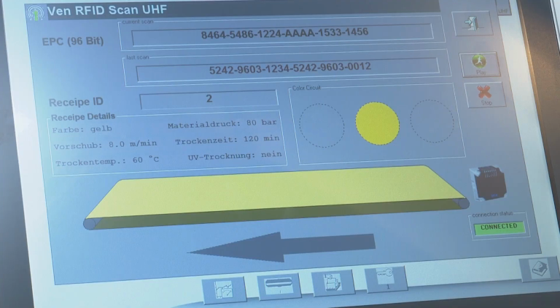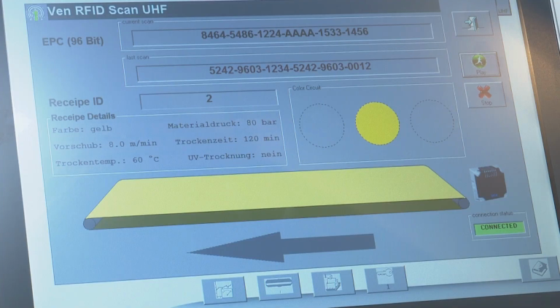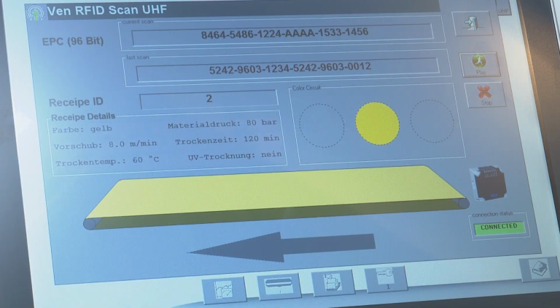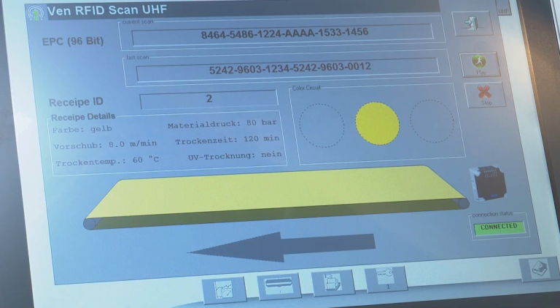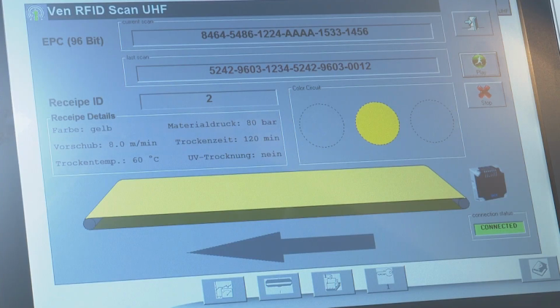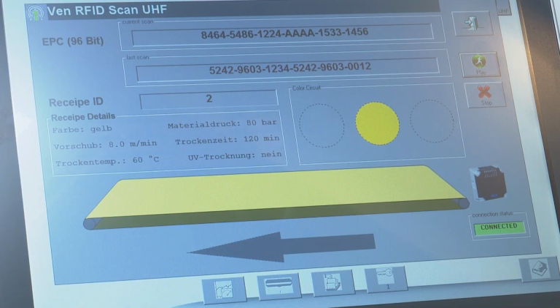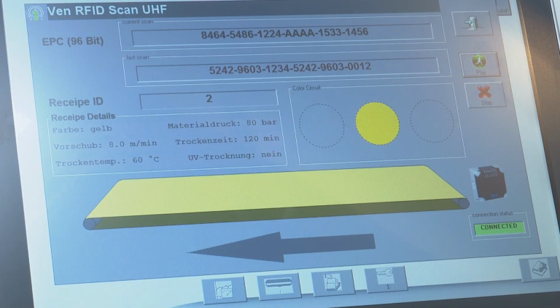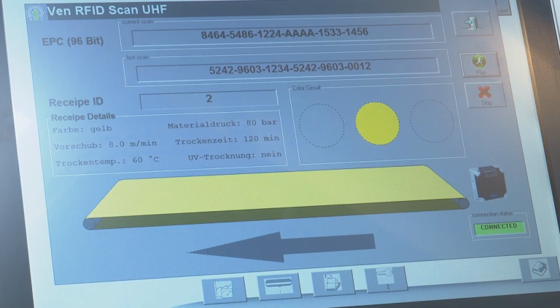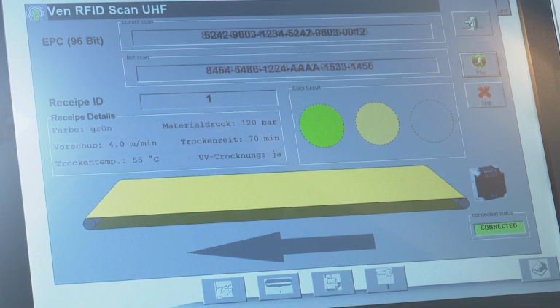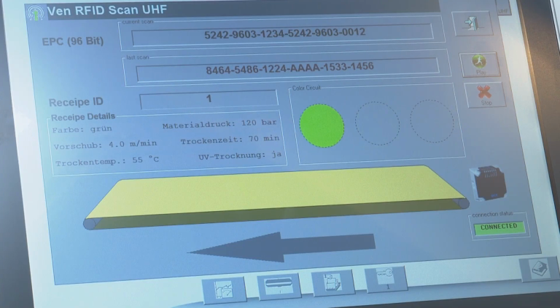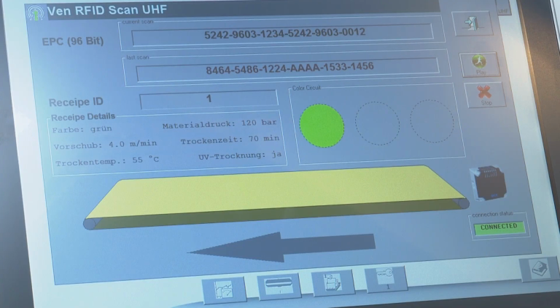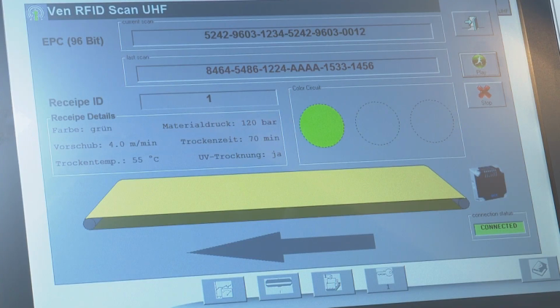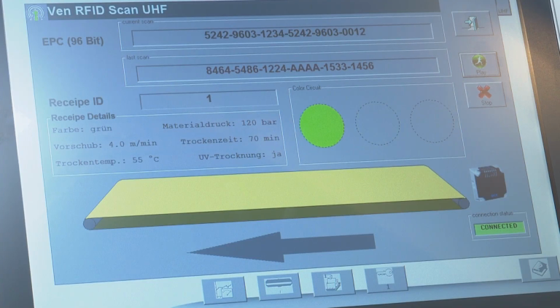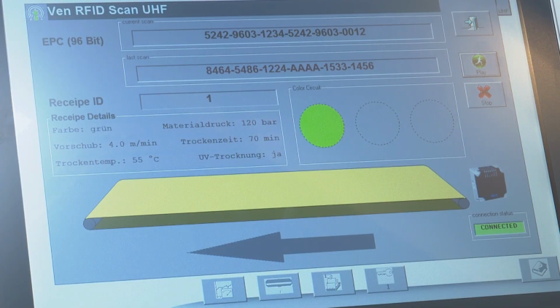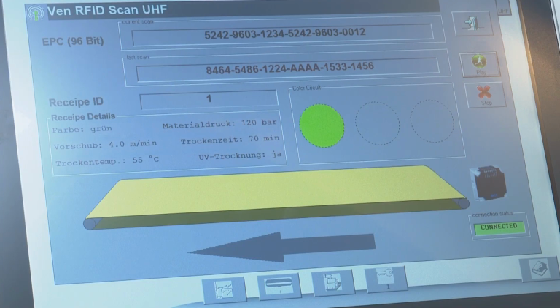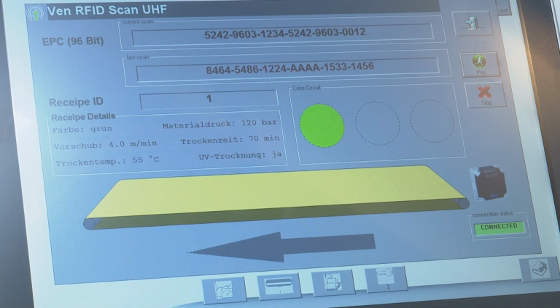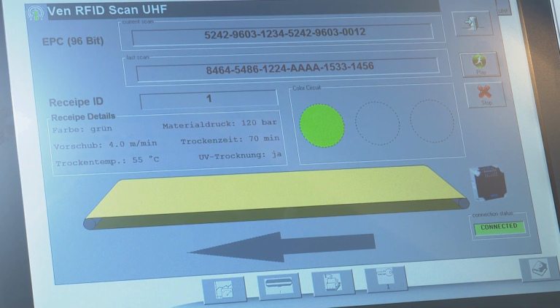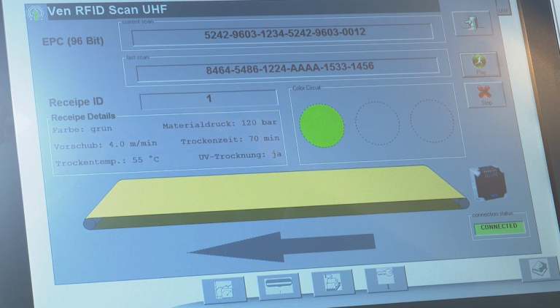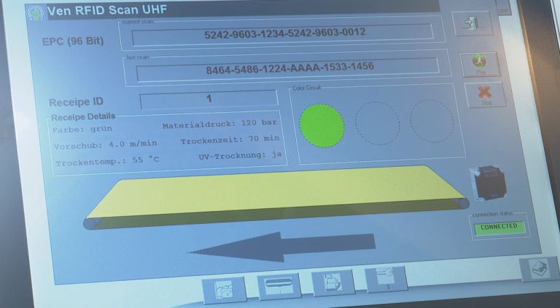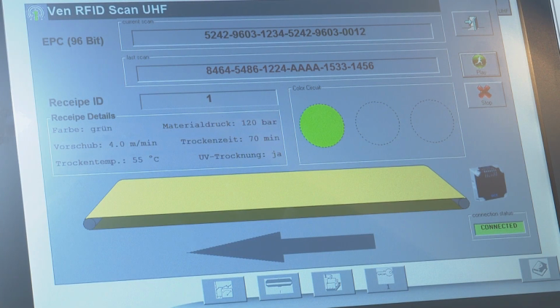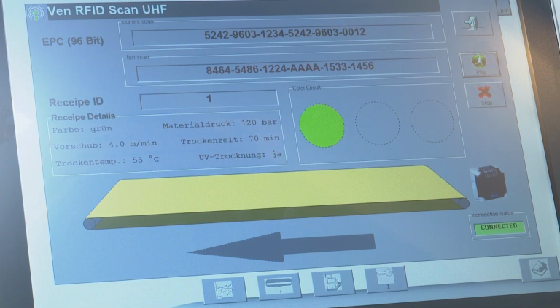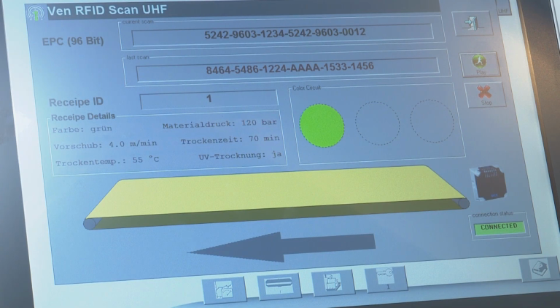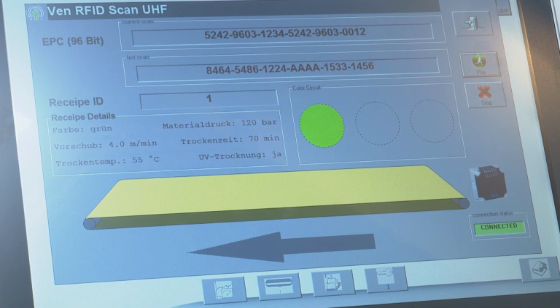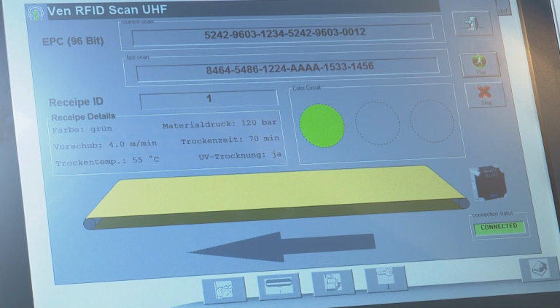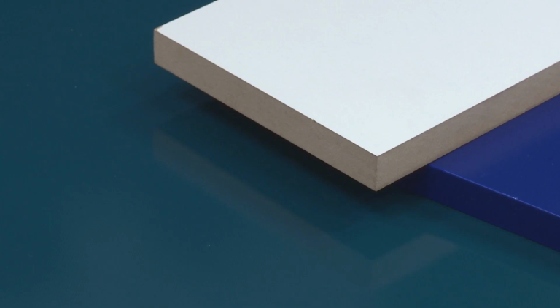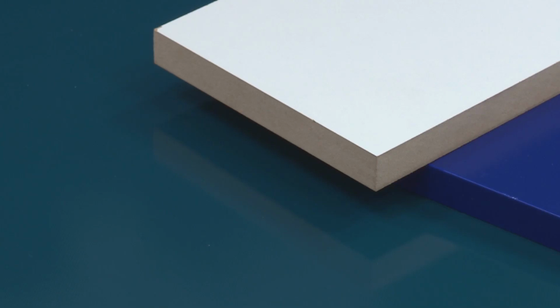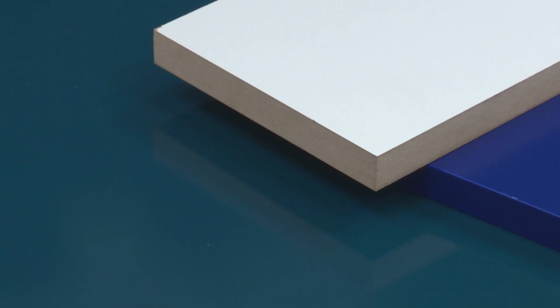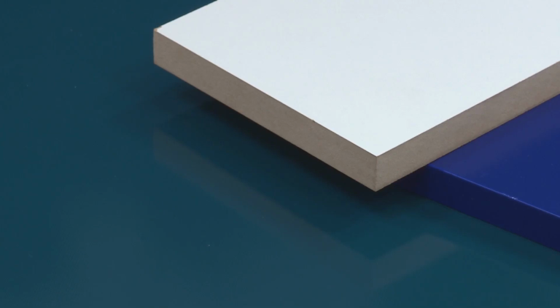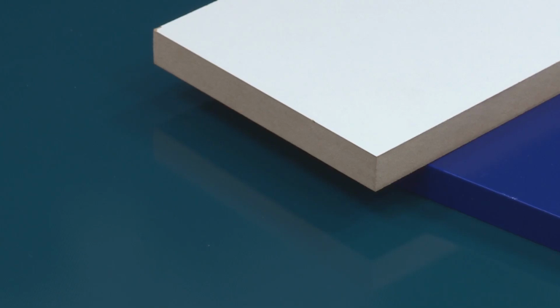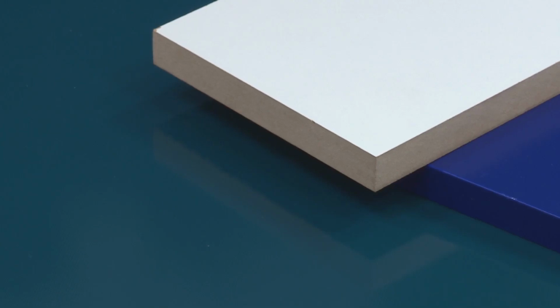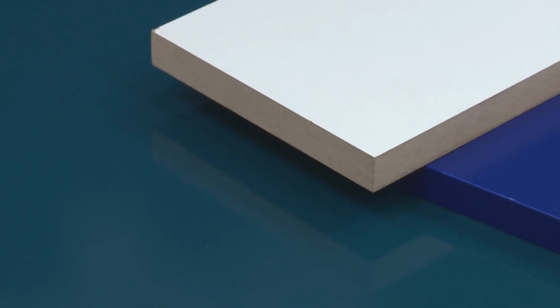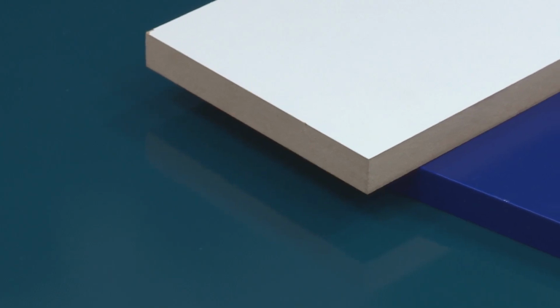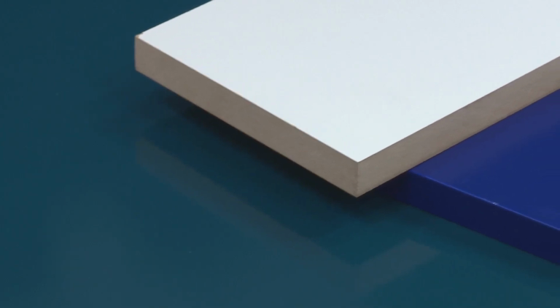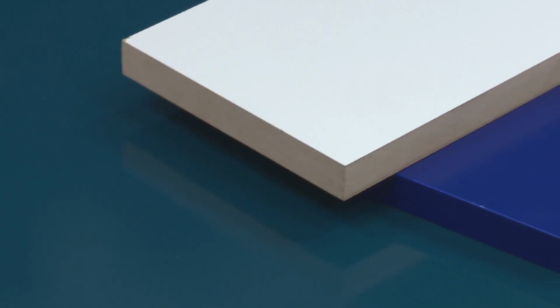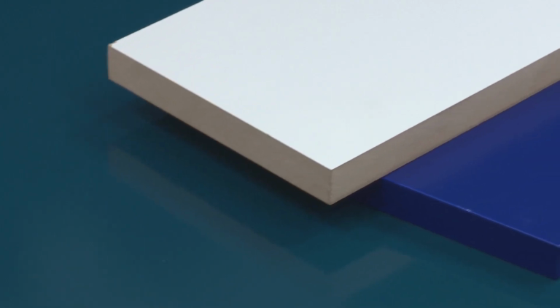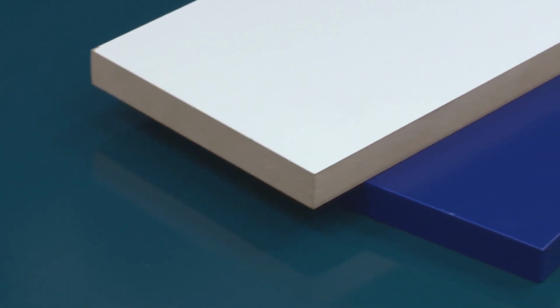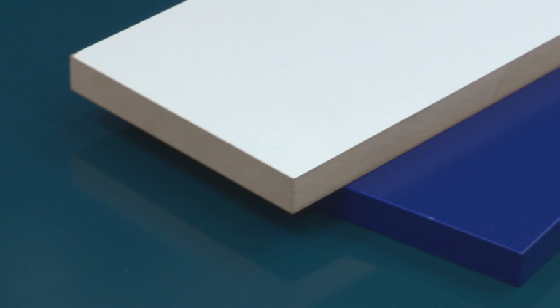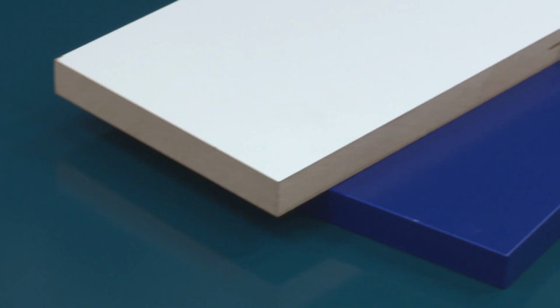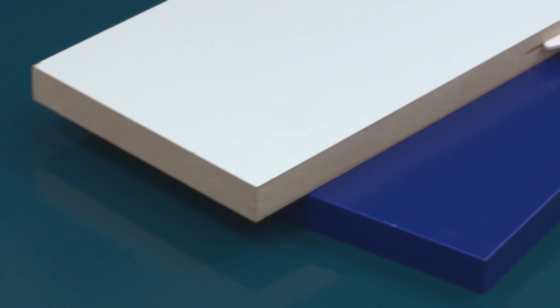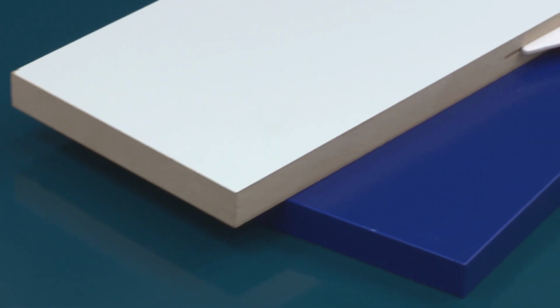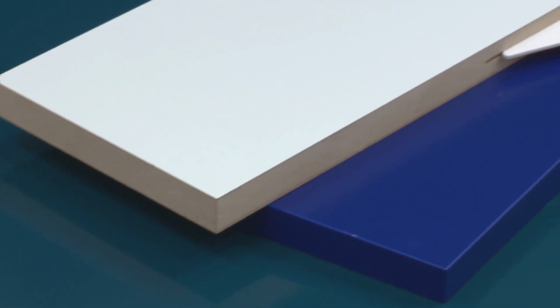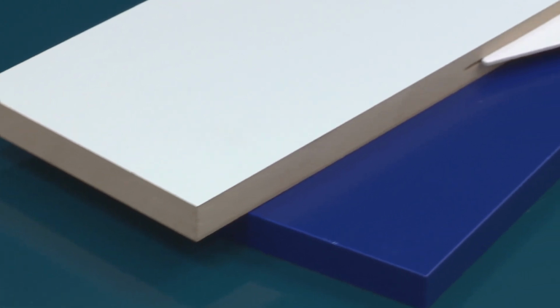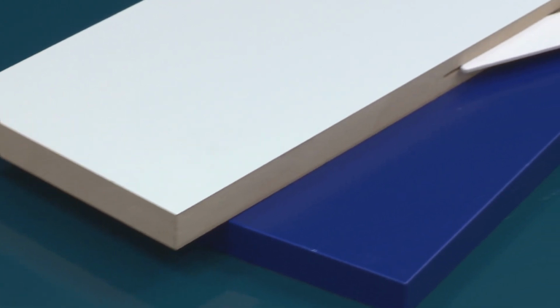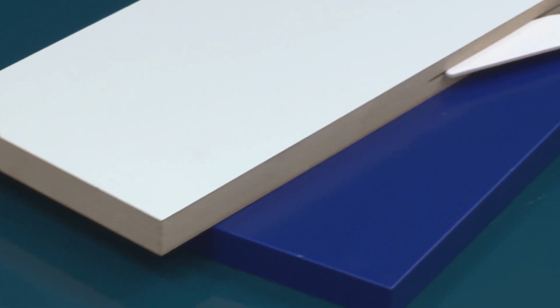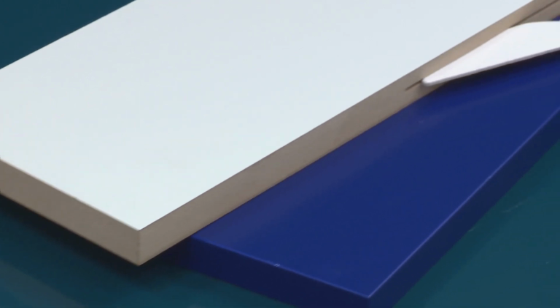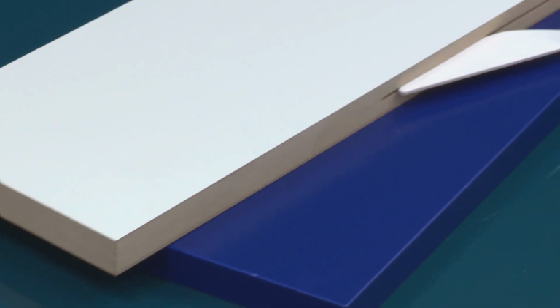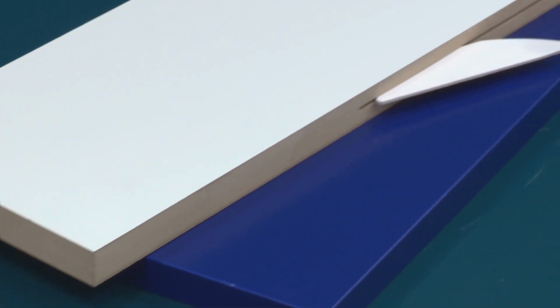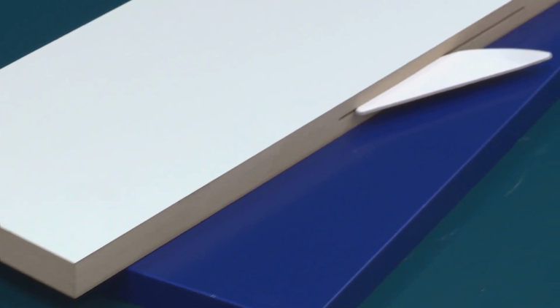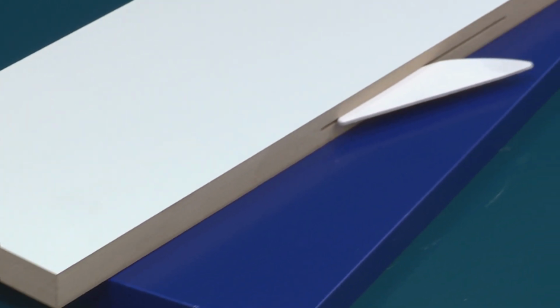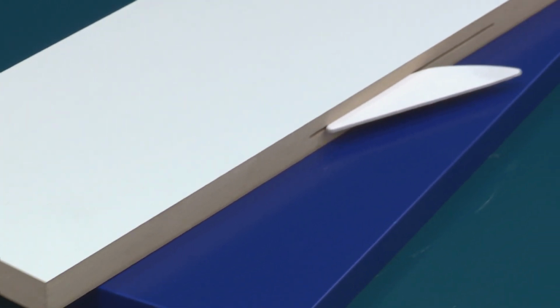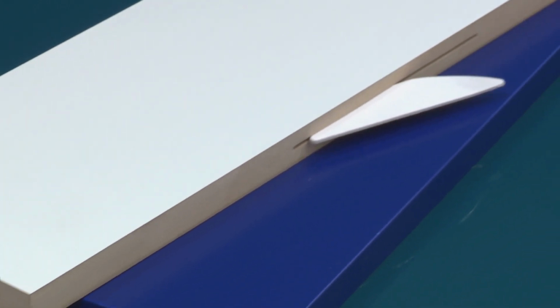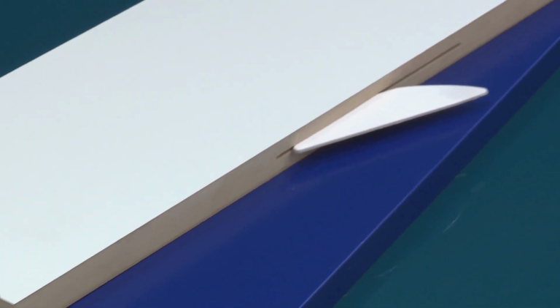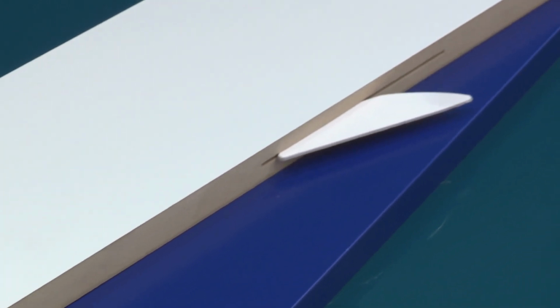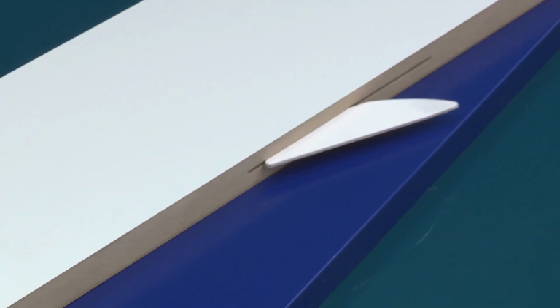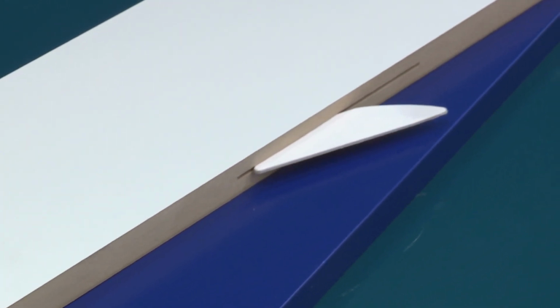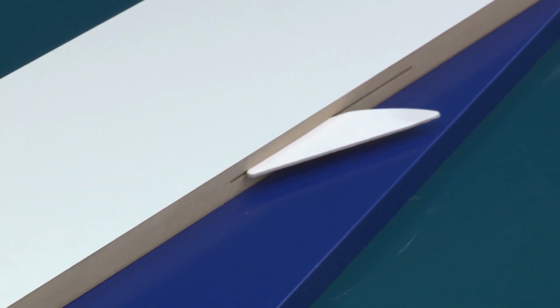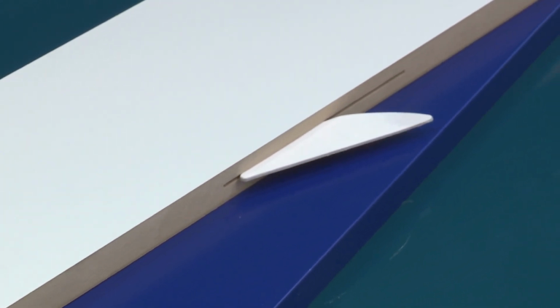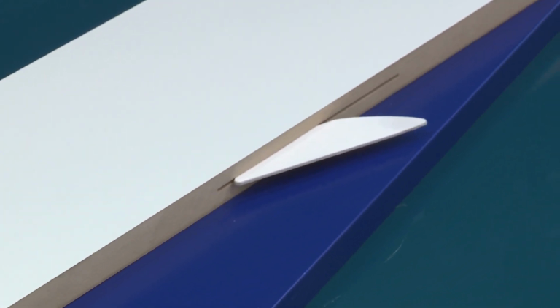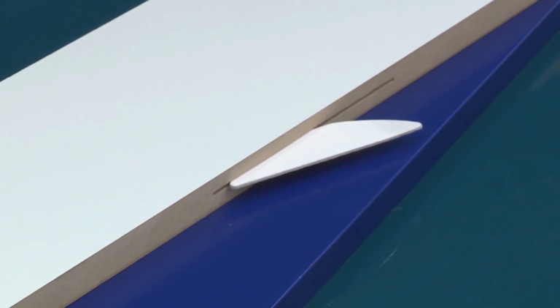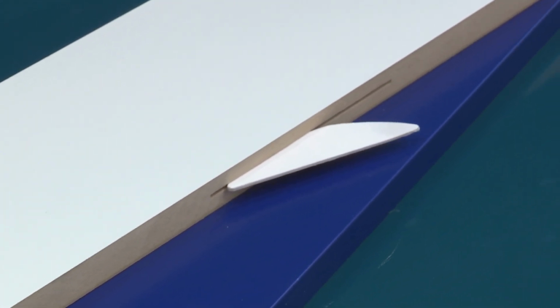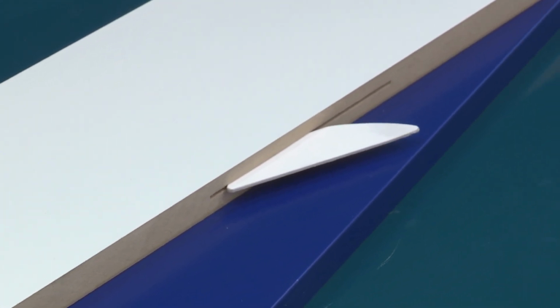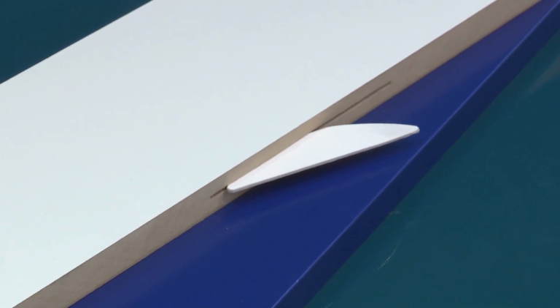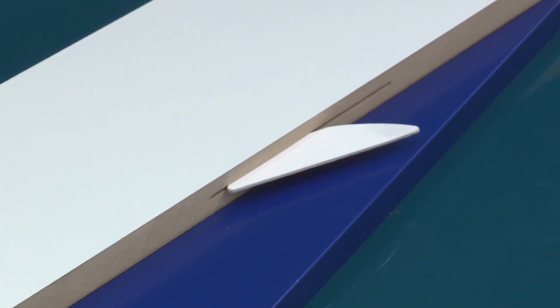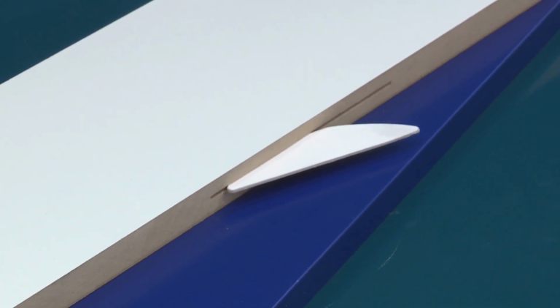Small companies also benefit from this technology. They save time, staff, and costs in the workshop 4.0.